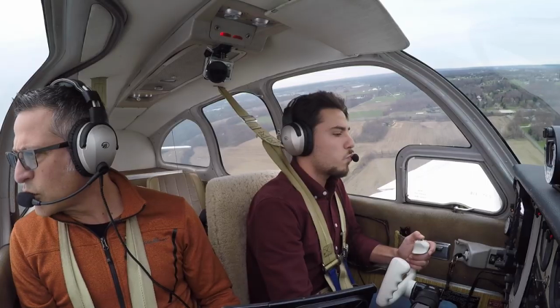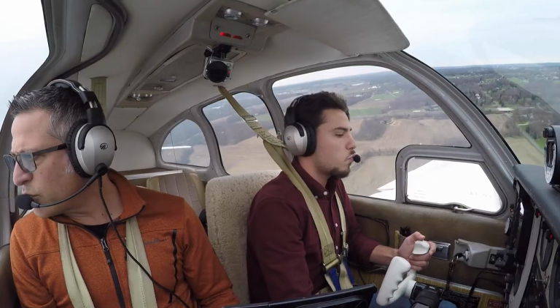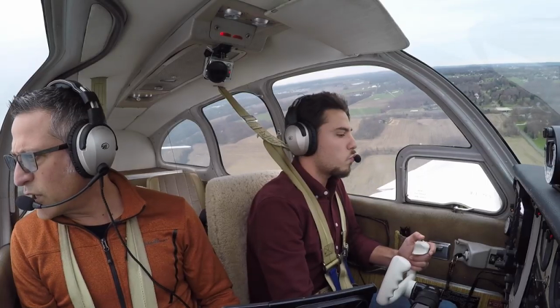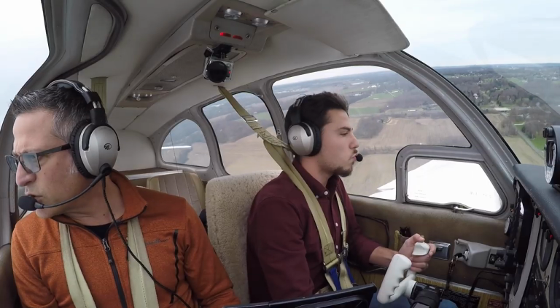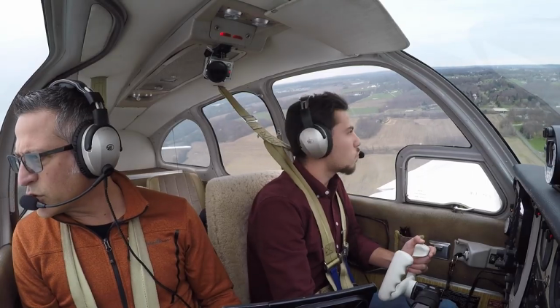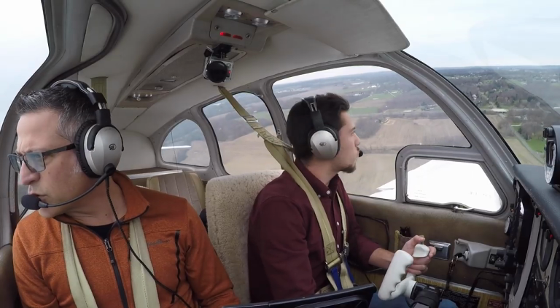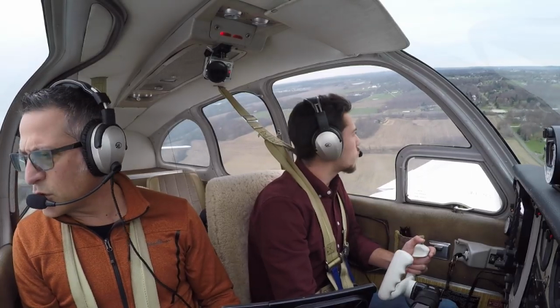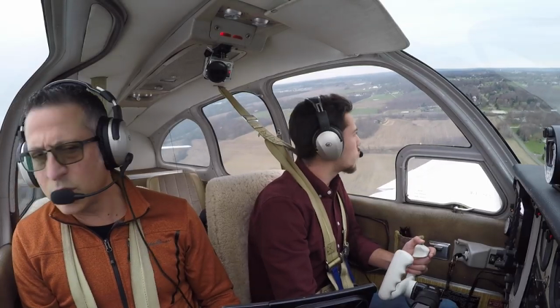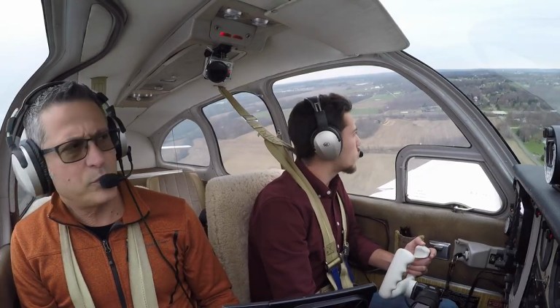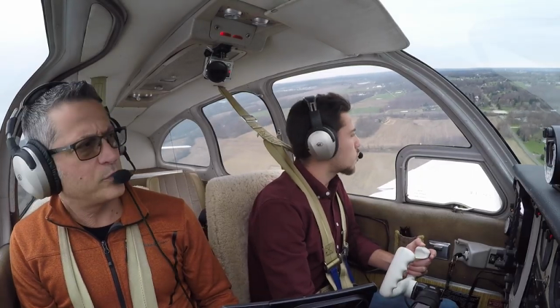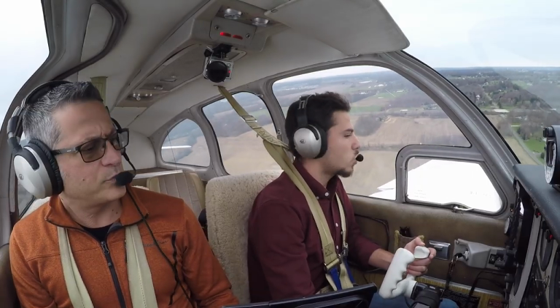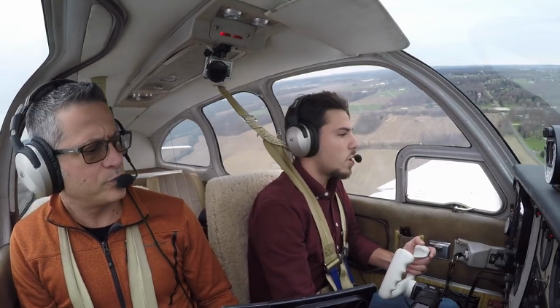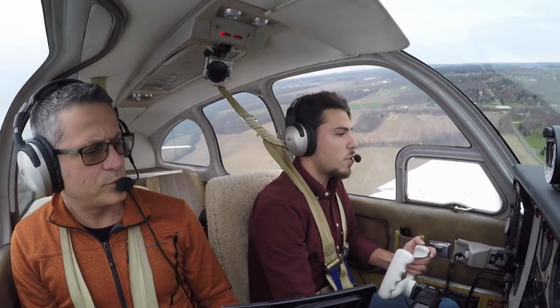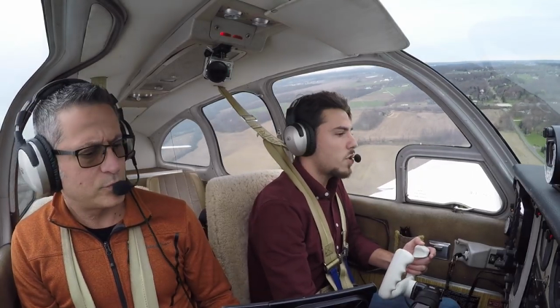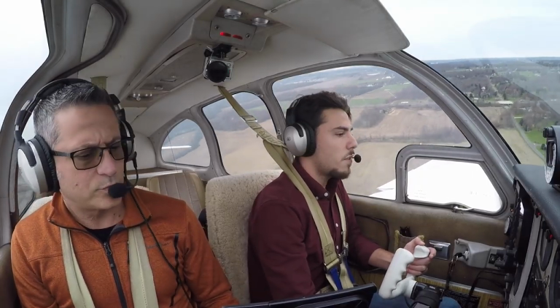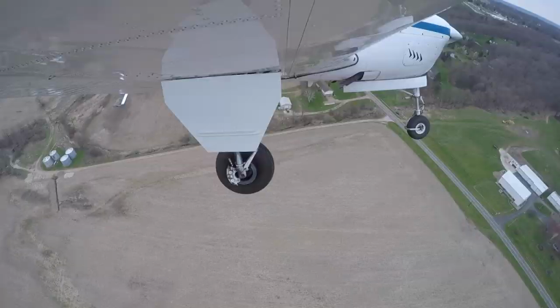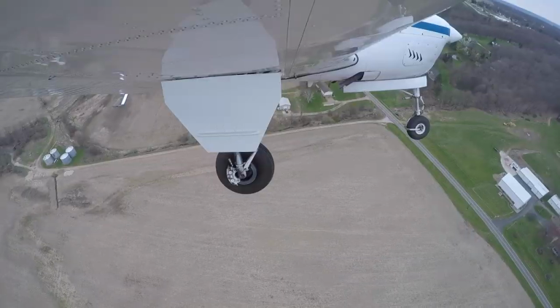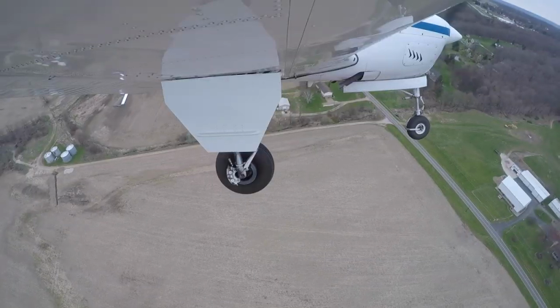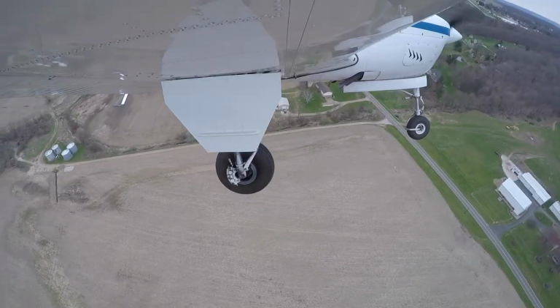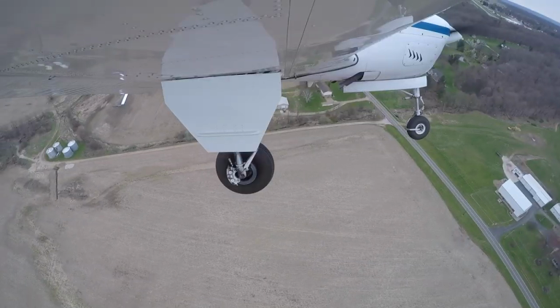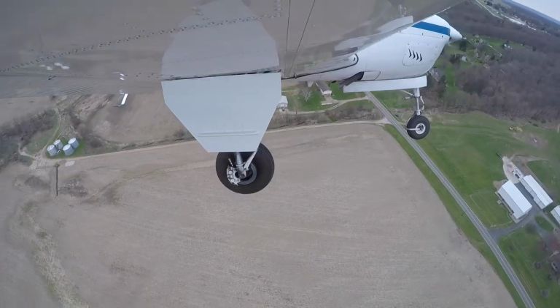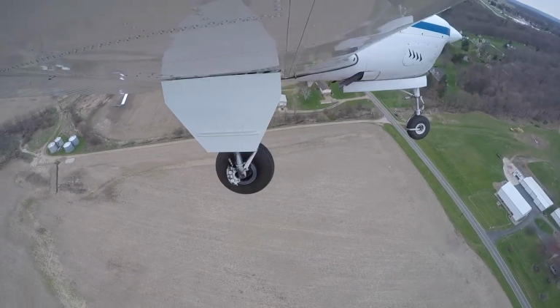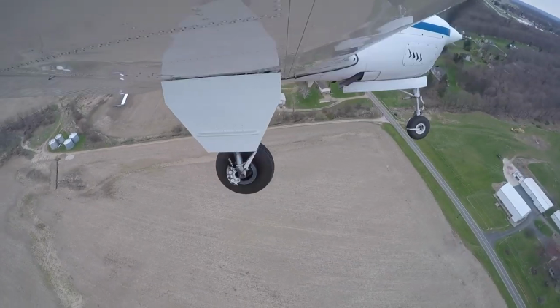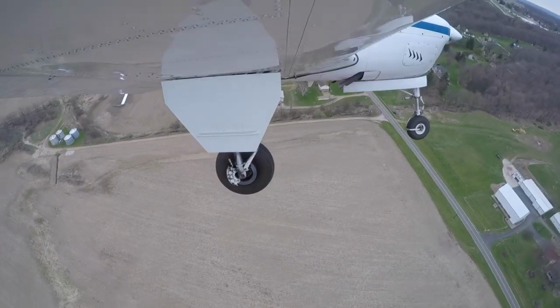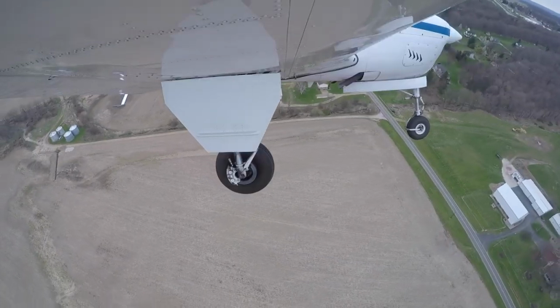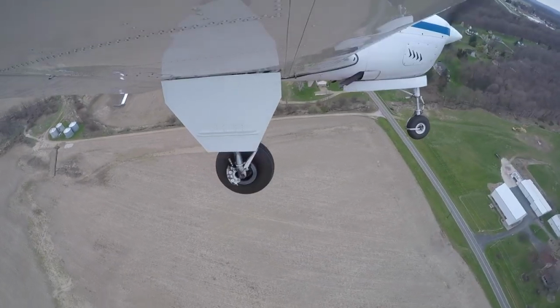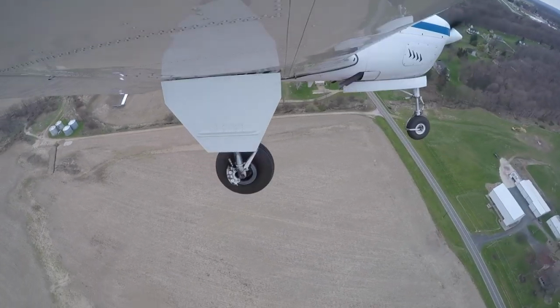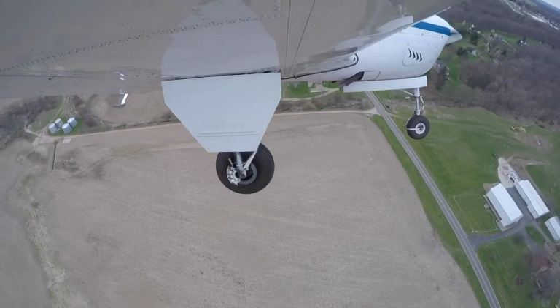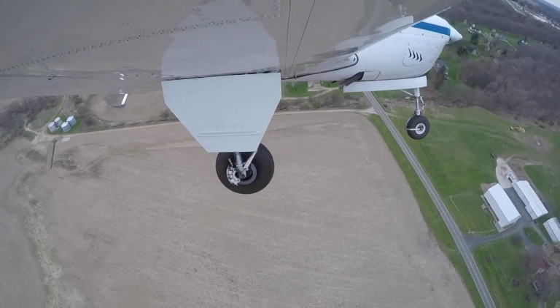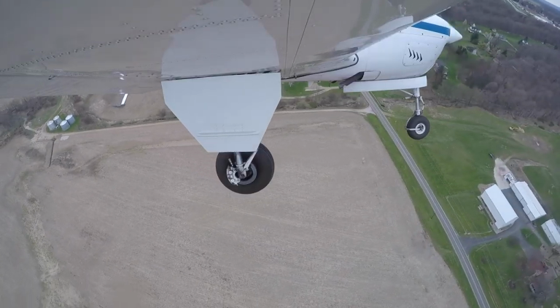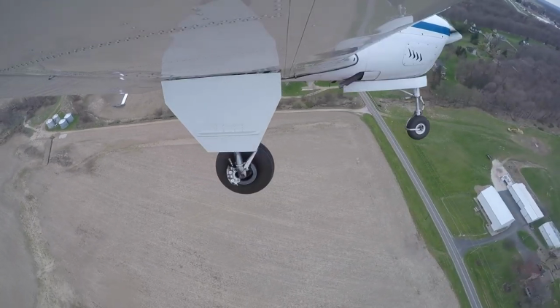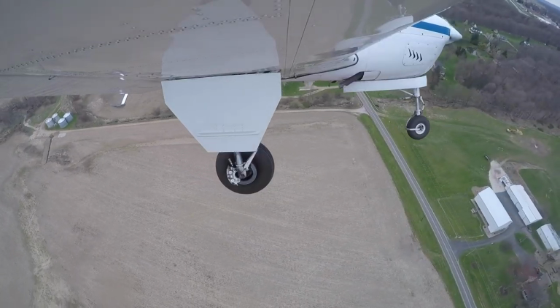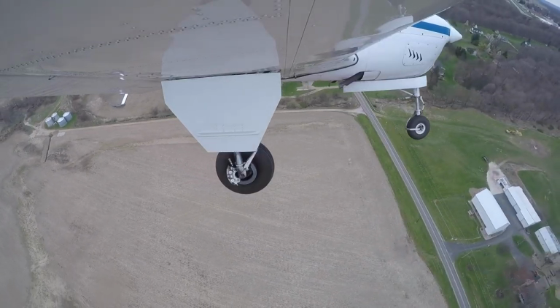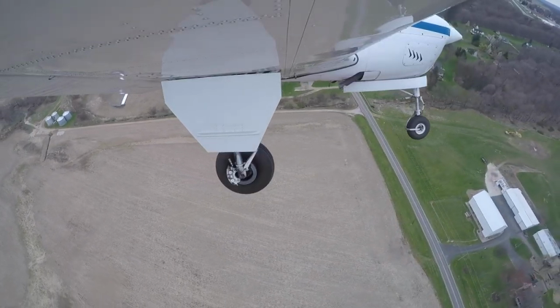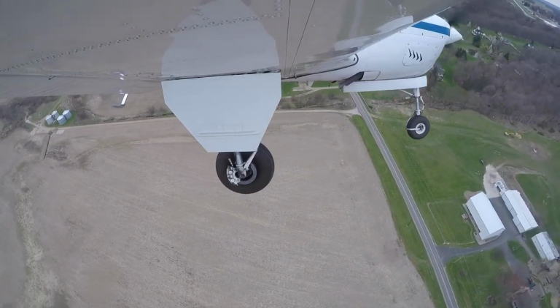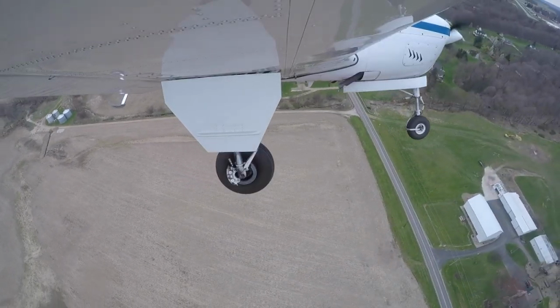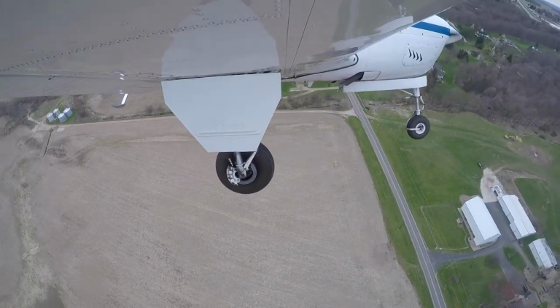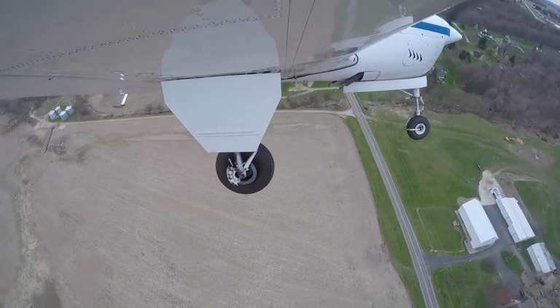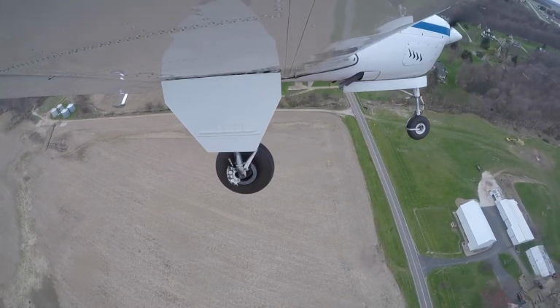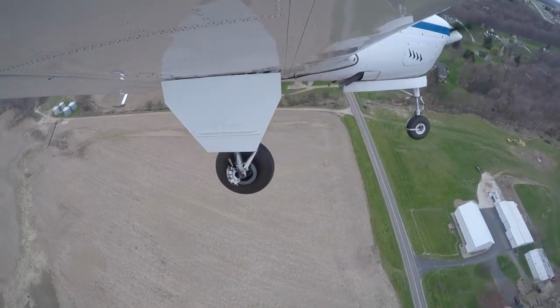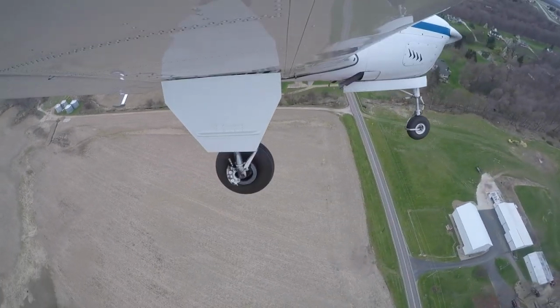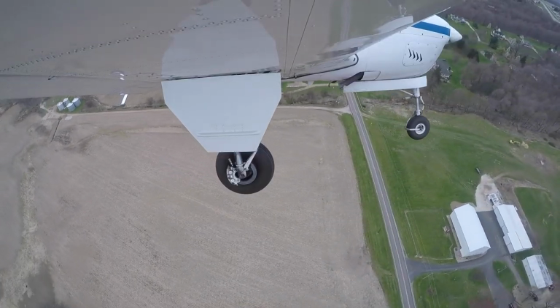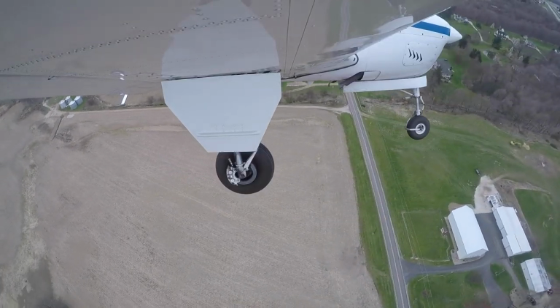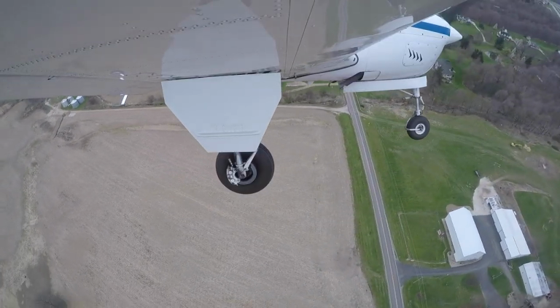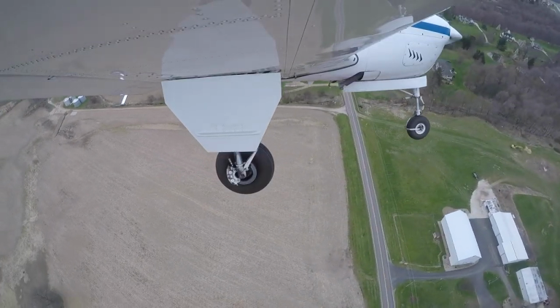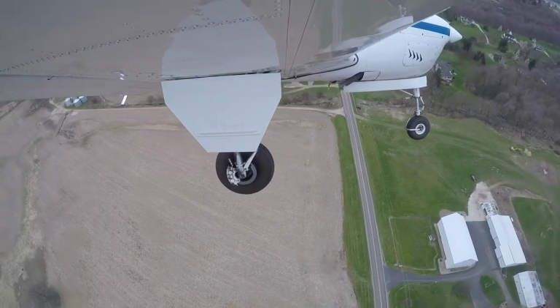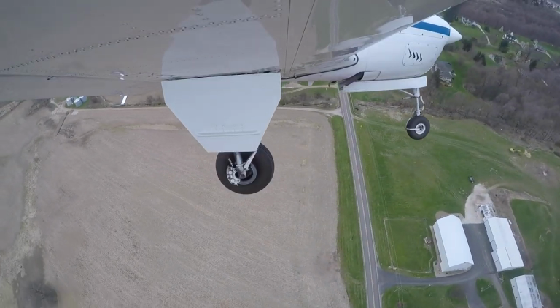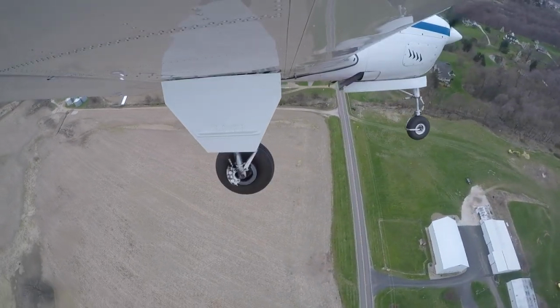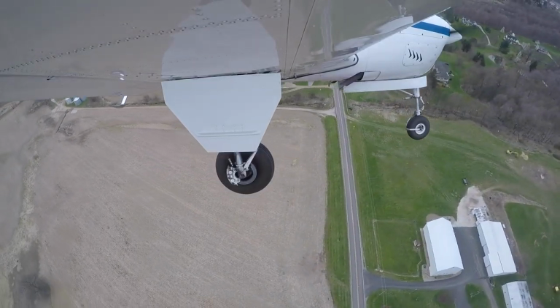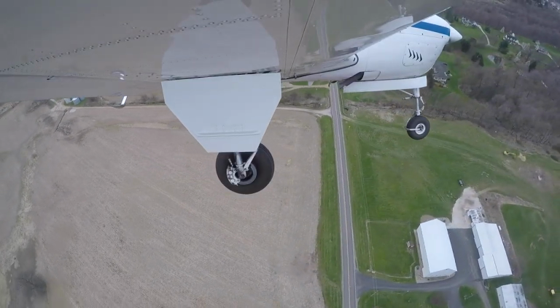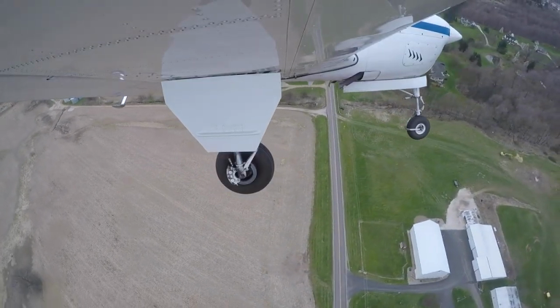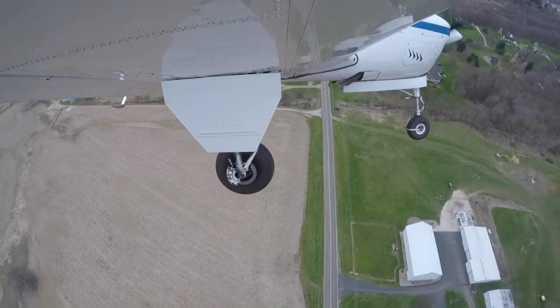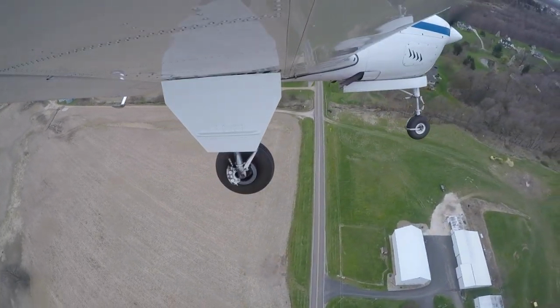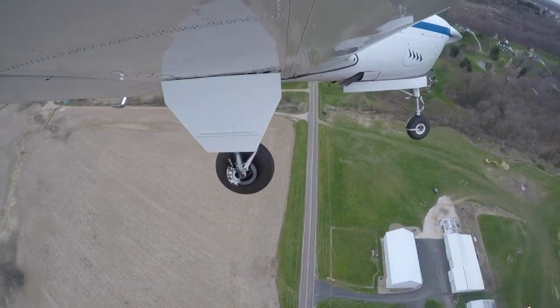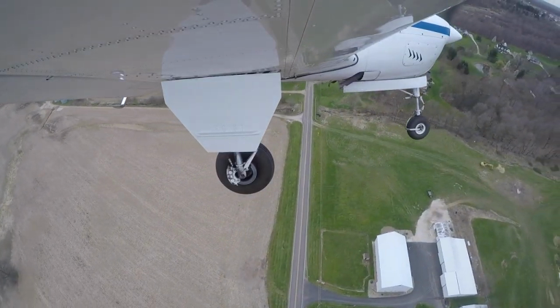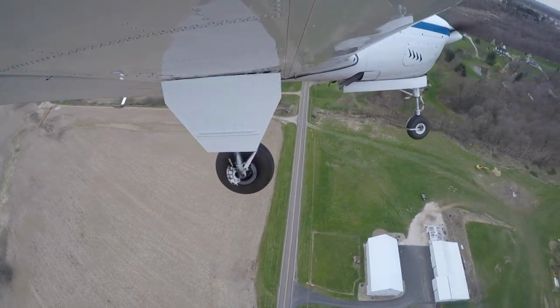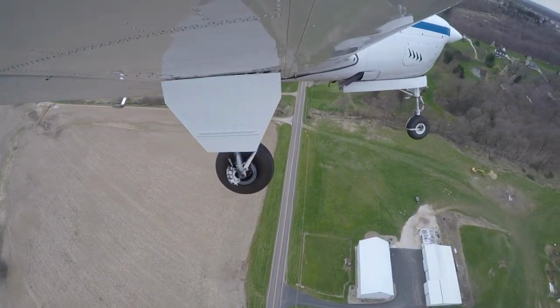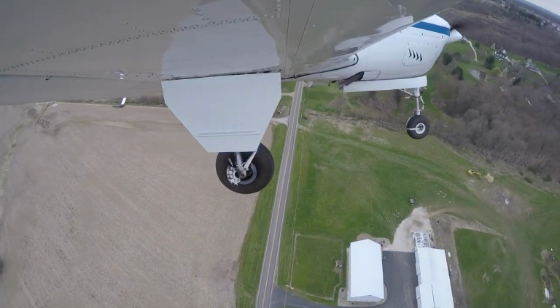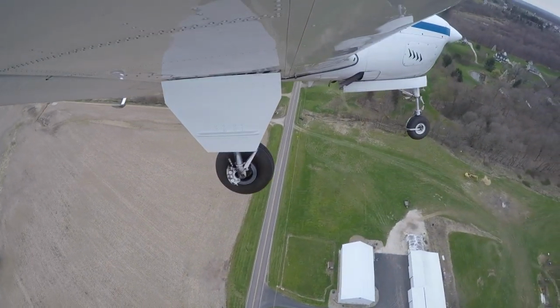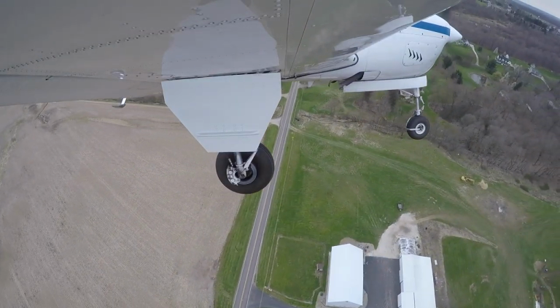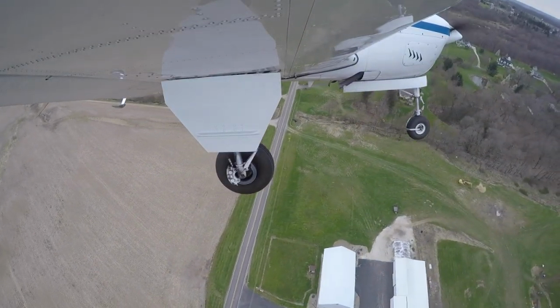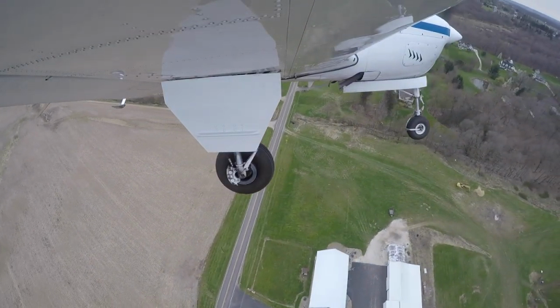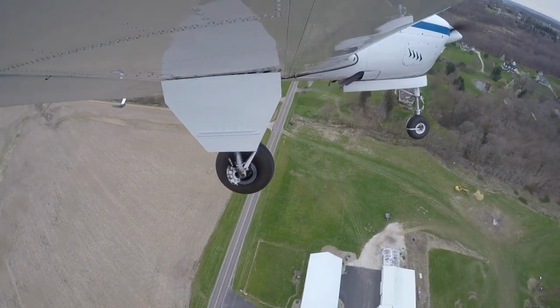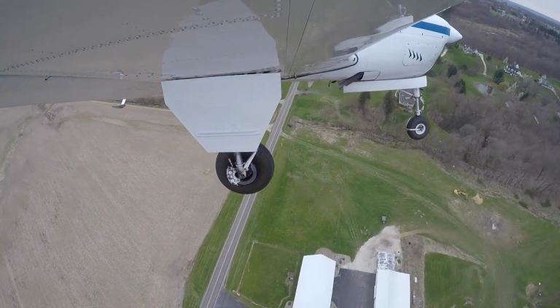Final still clear. Scrapper traffic, WN-18-Golf, turning final, runway 2-1, Scrapper.